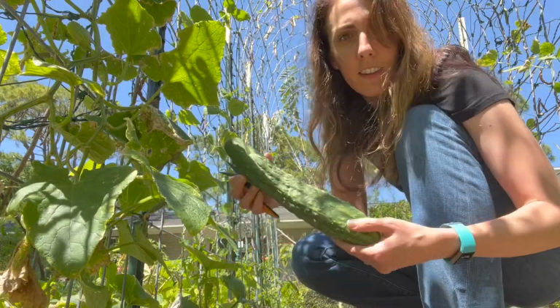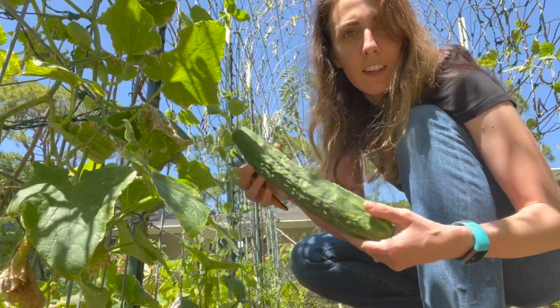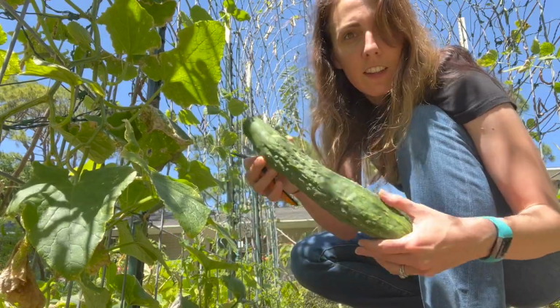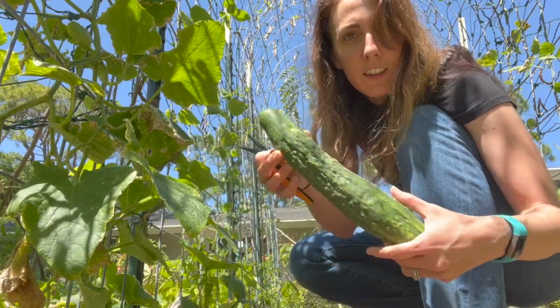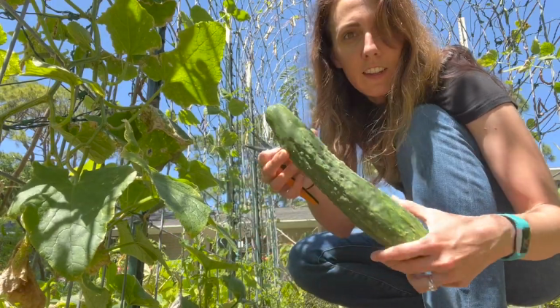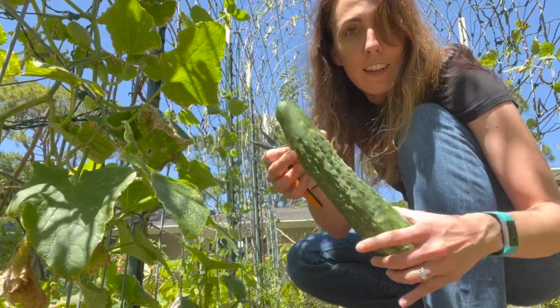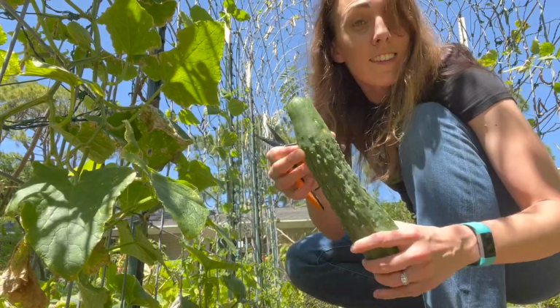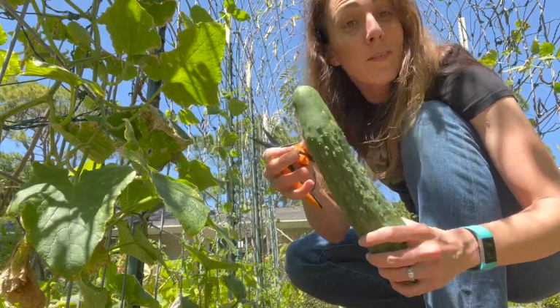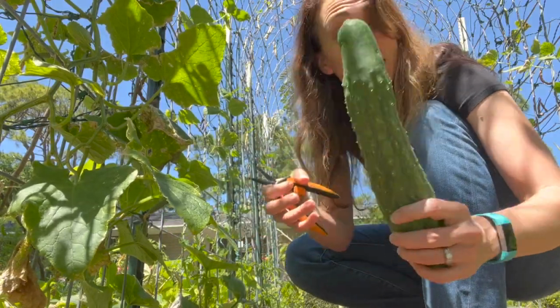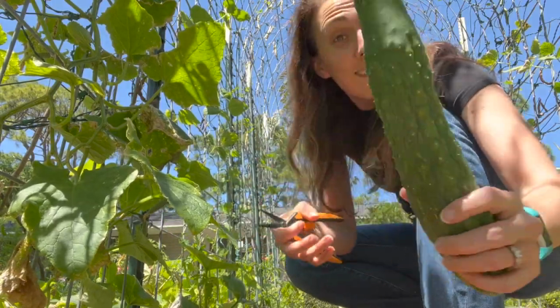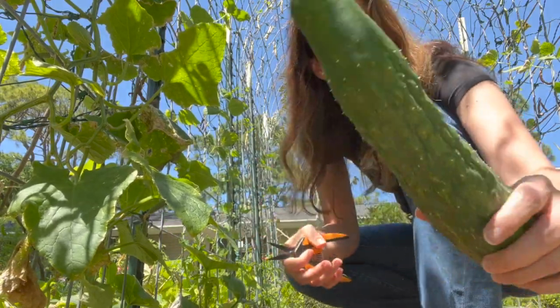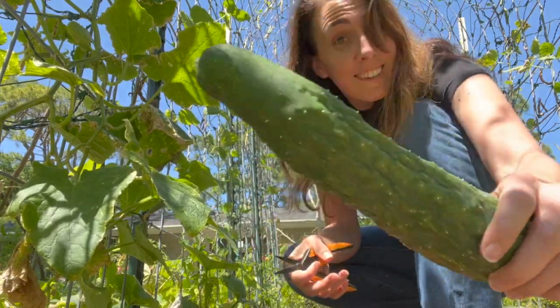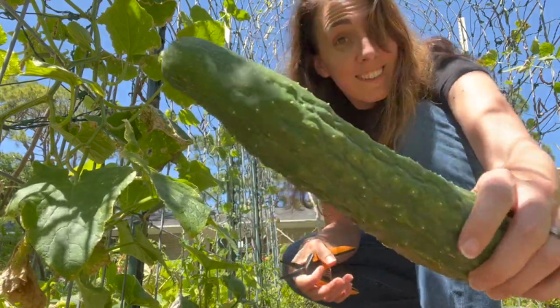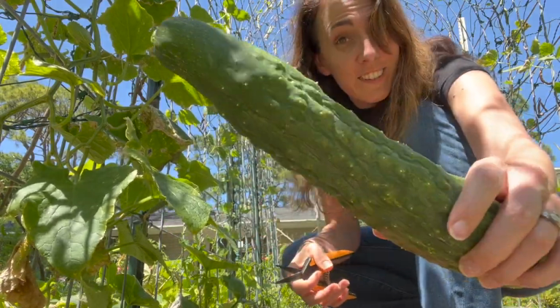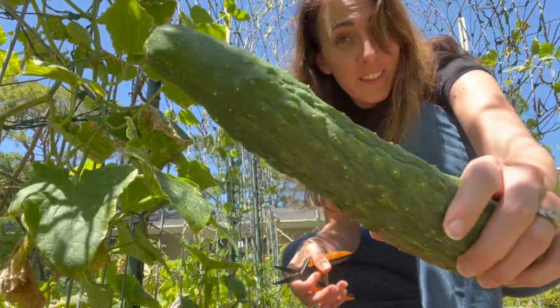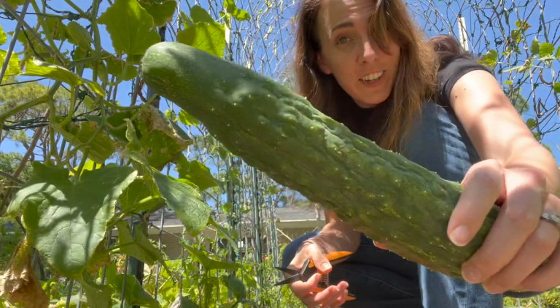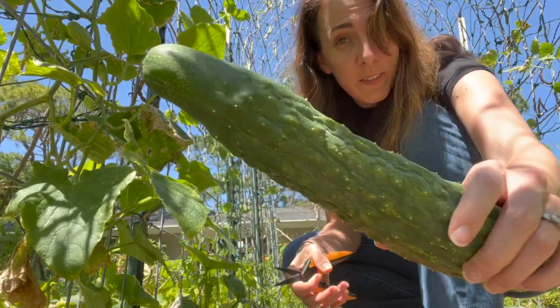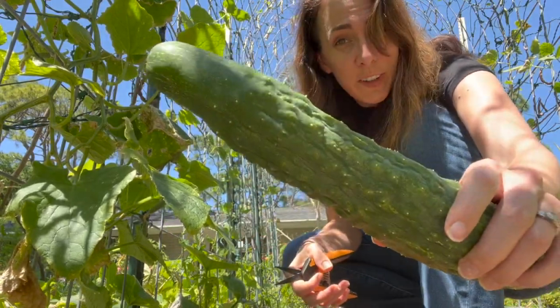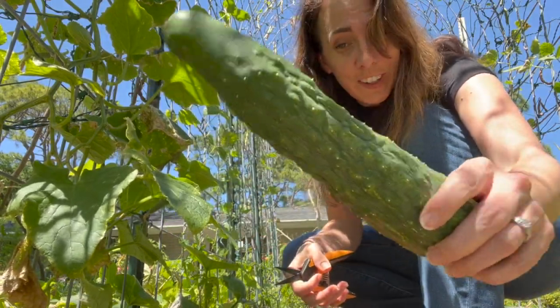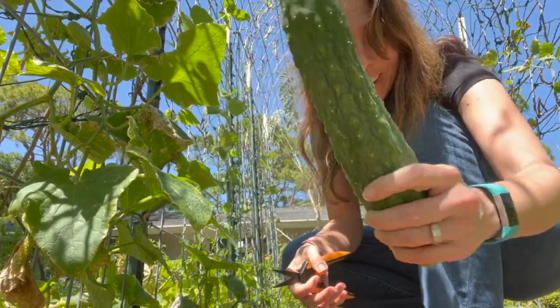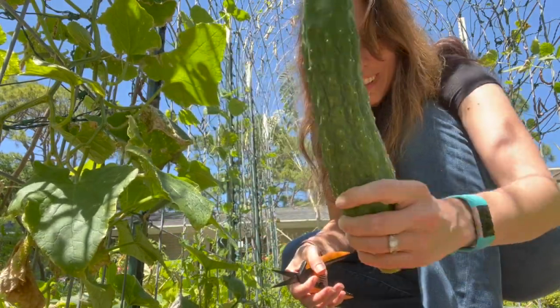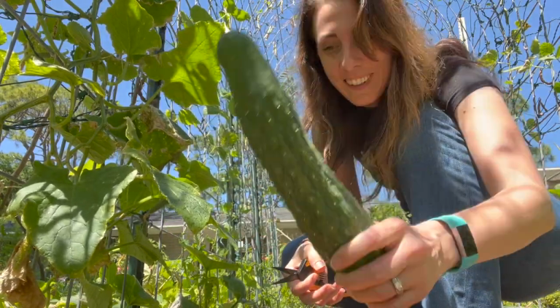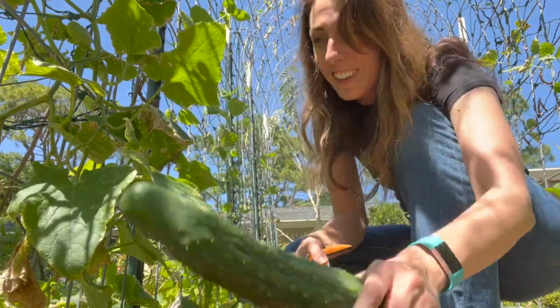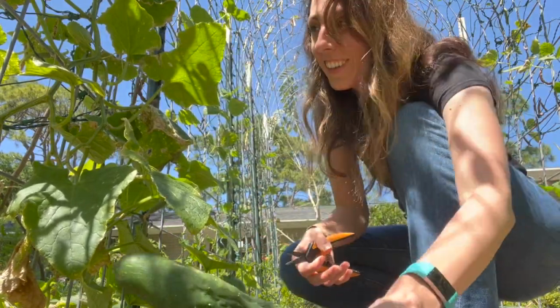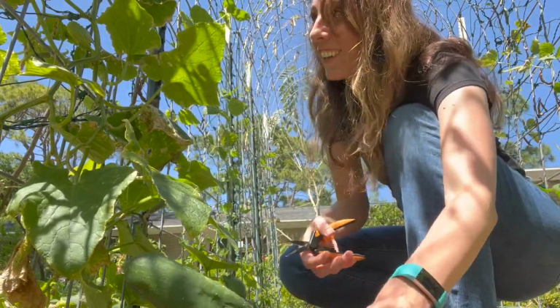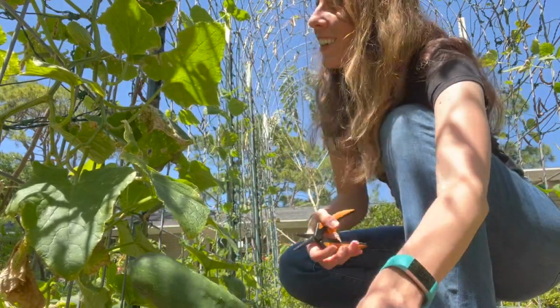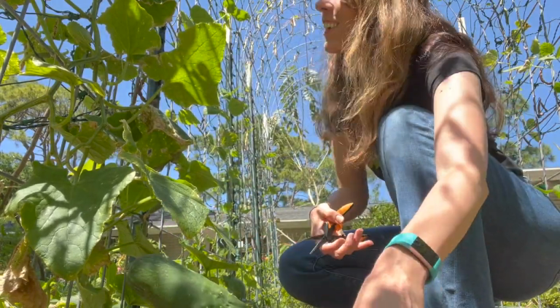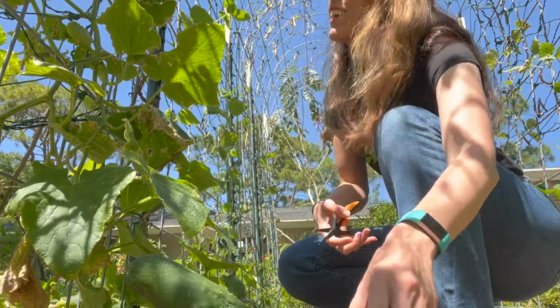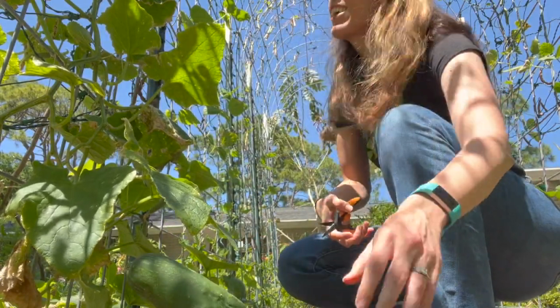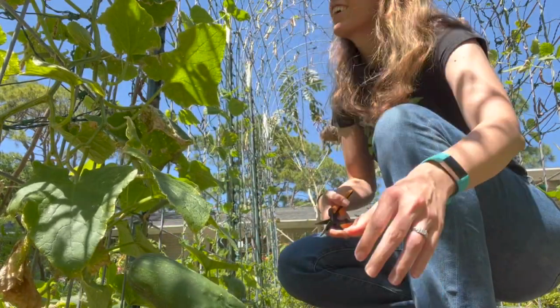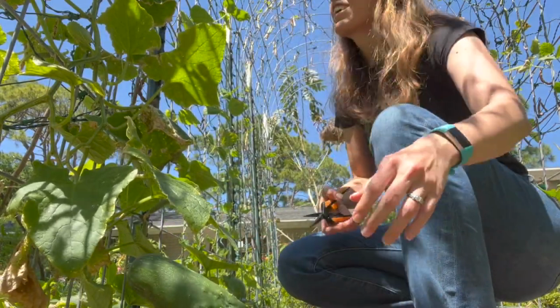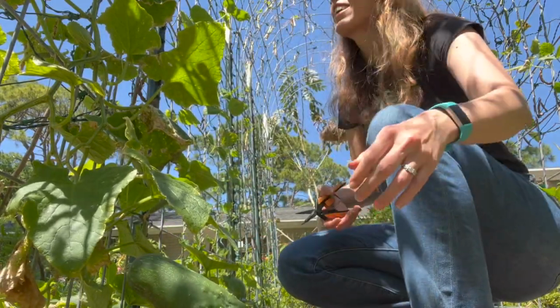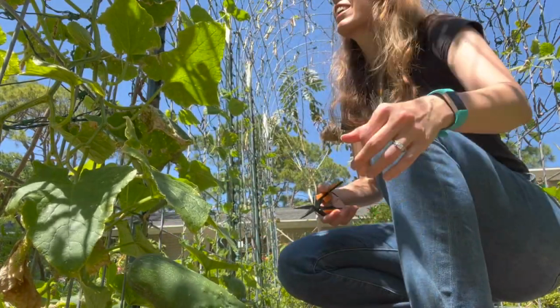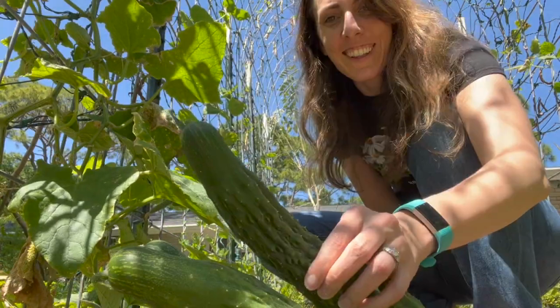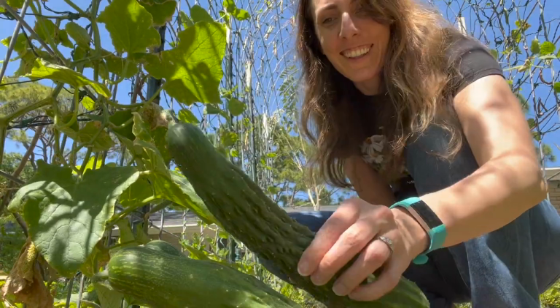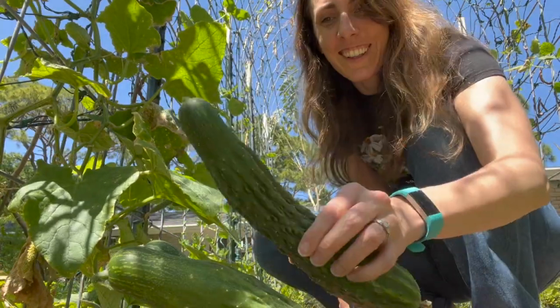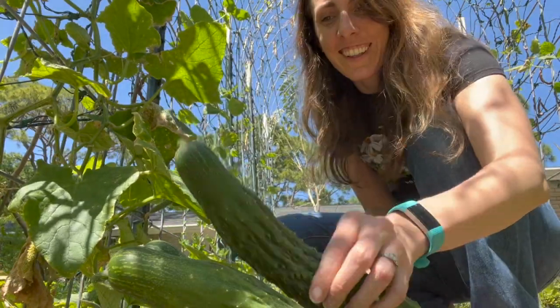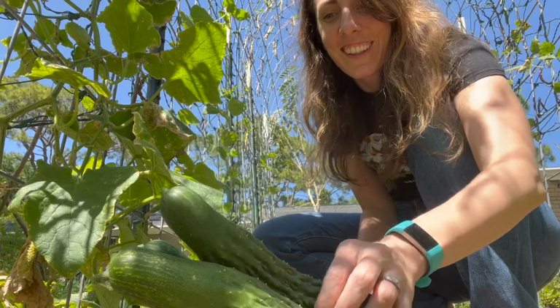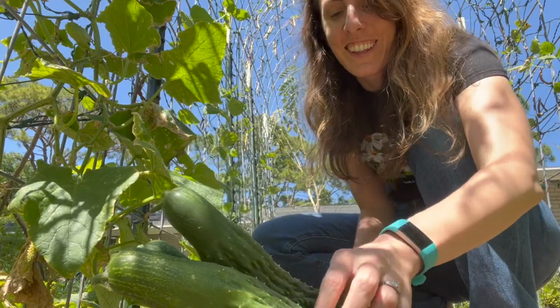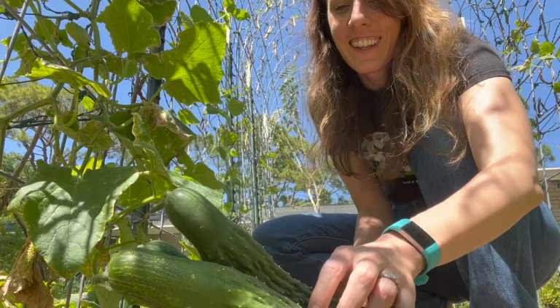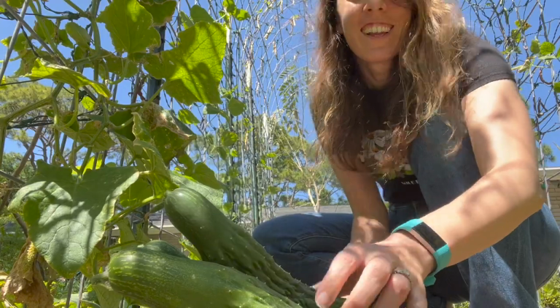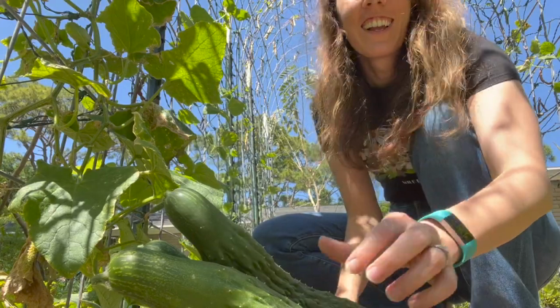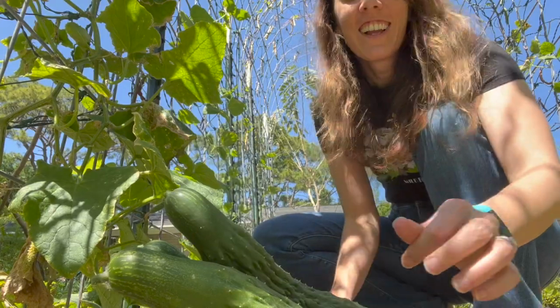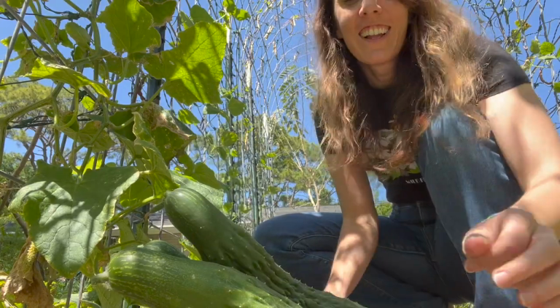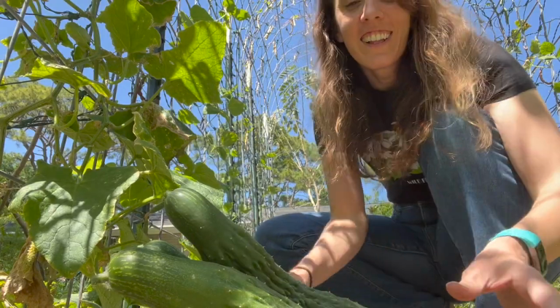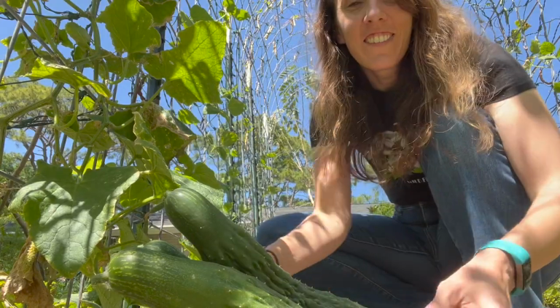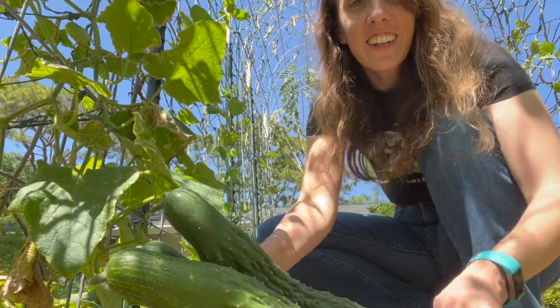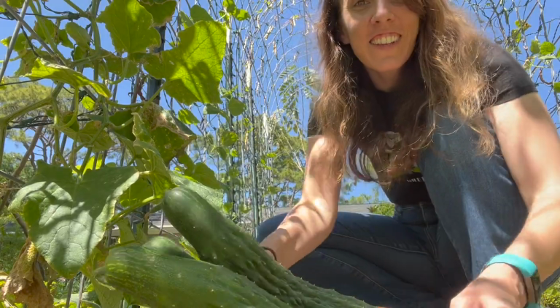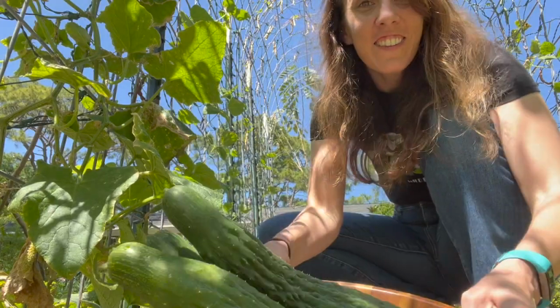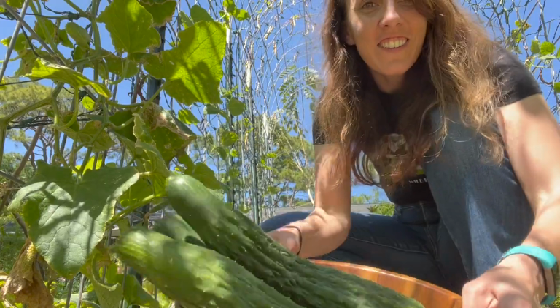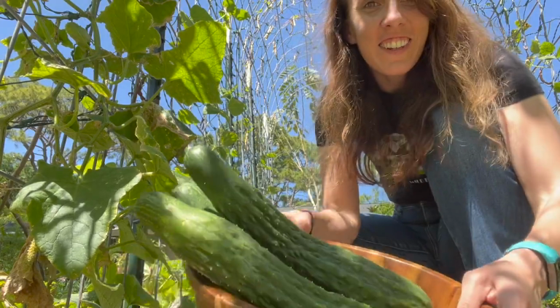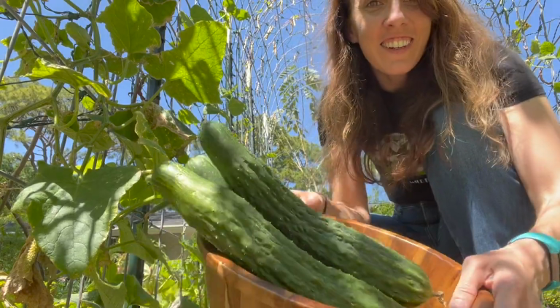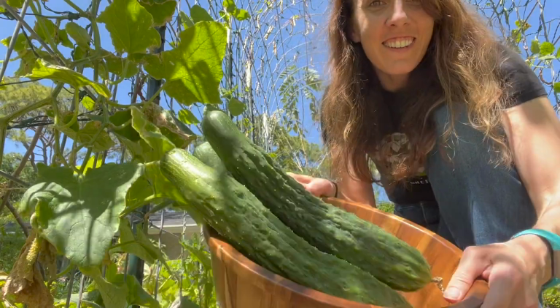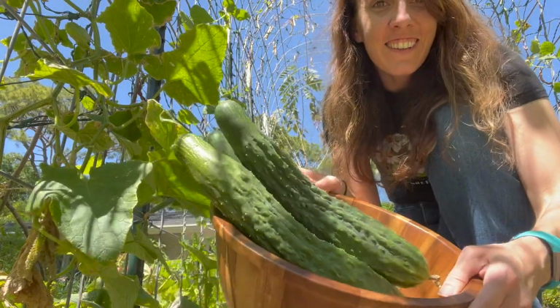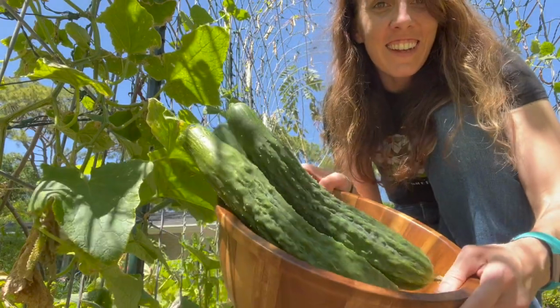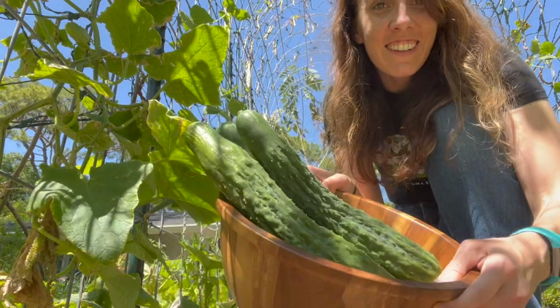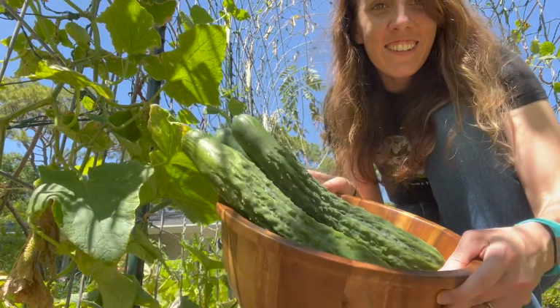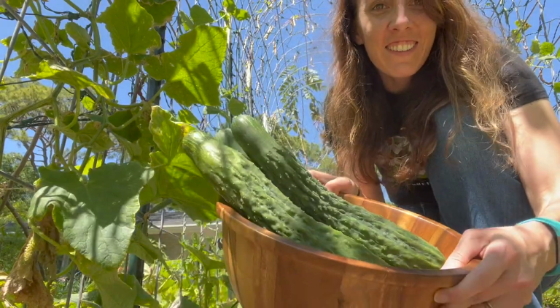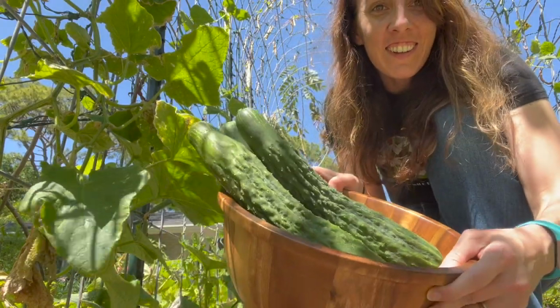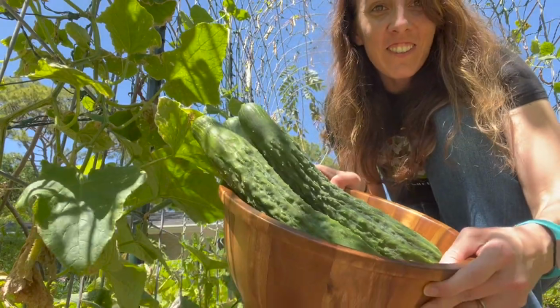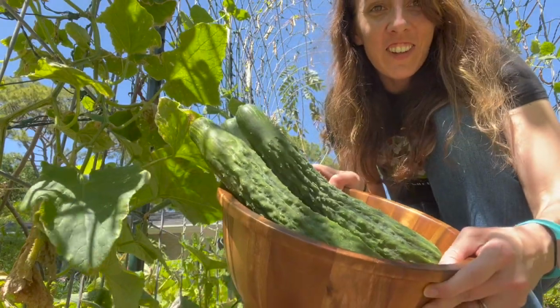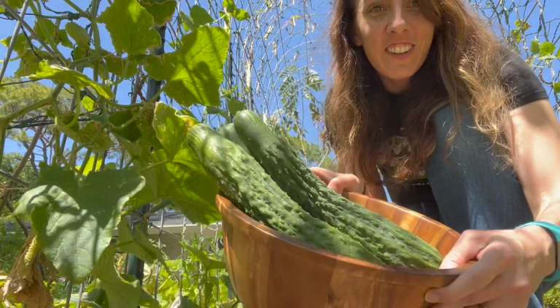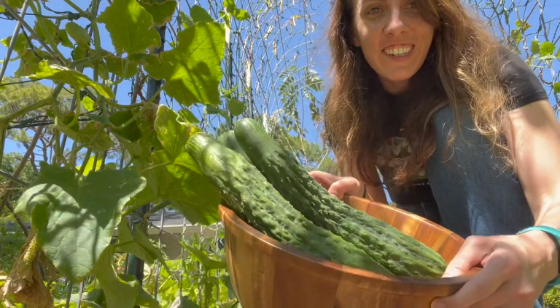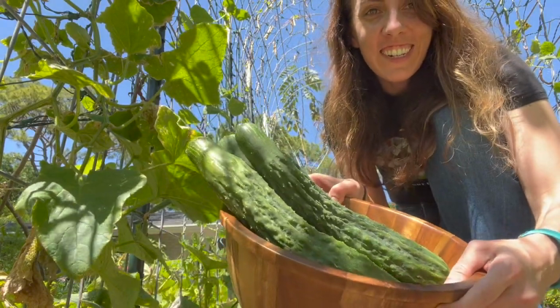Got some nice sized cucumbers — we got three good sized cucumbers here.